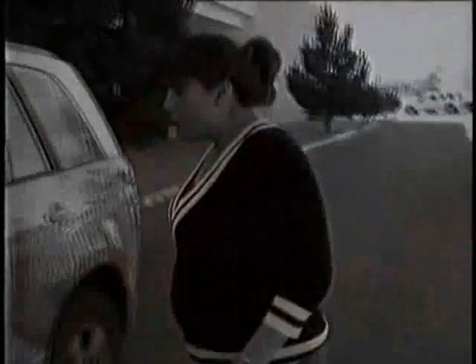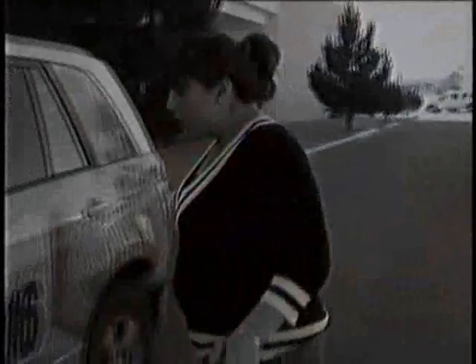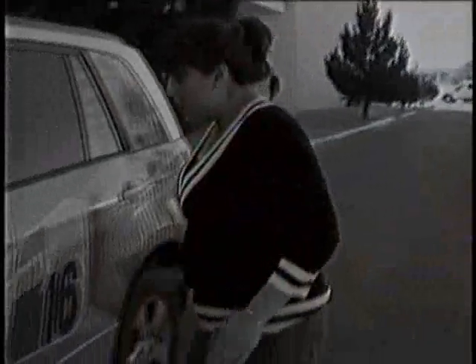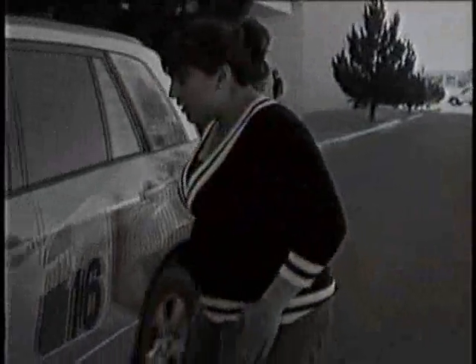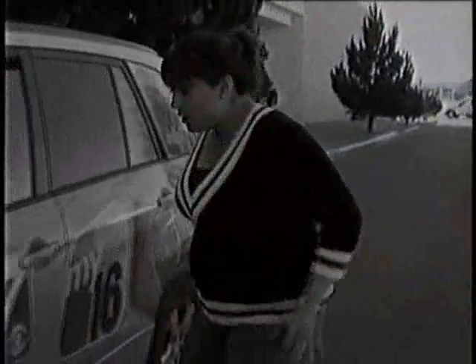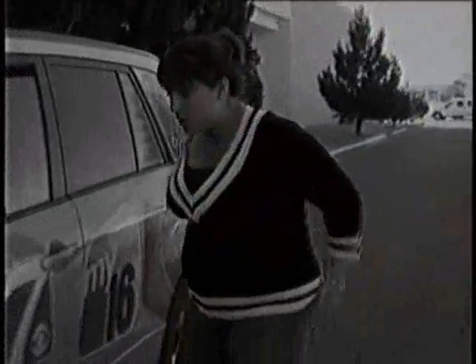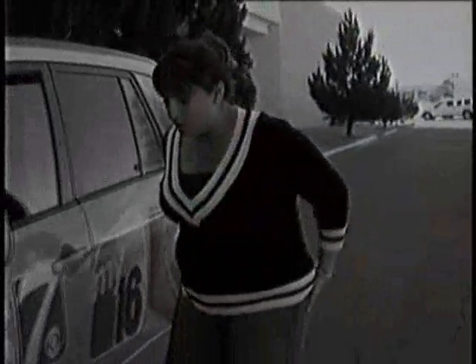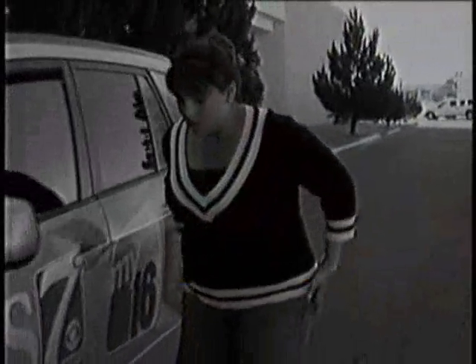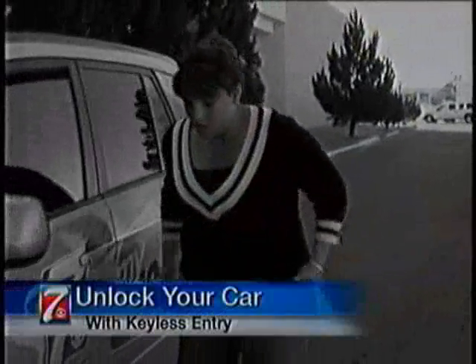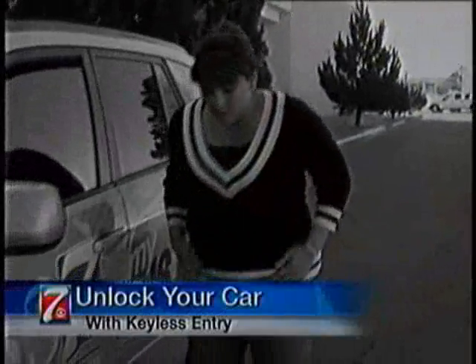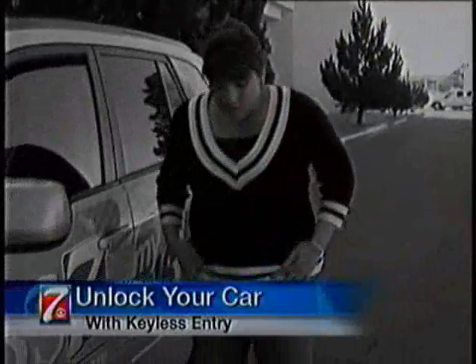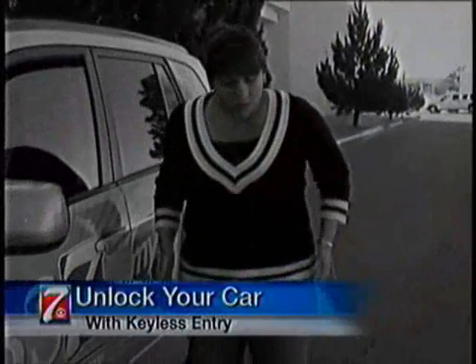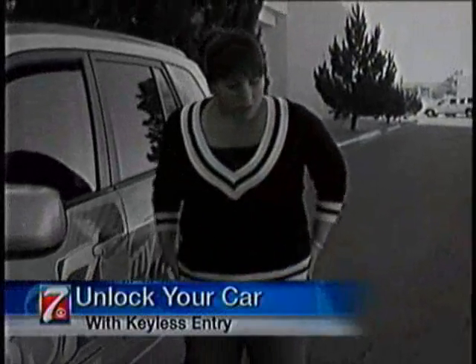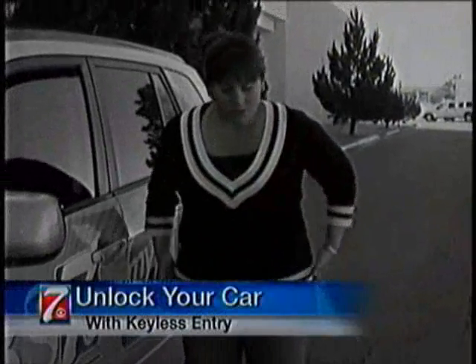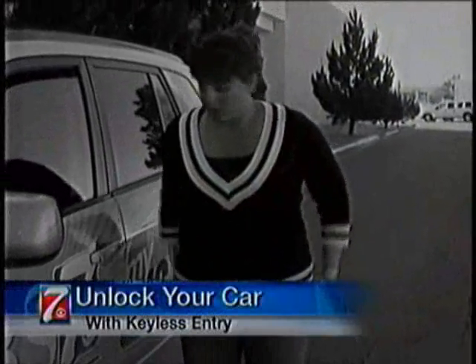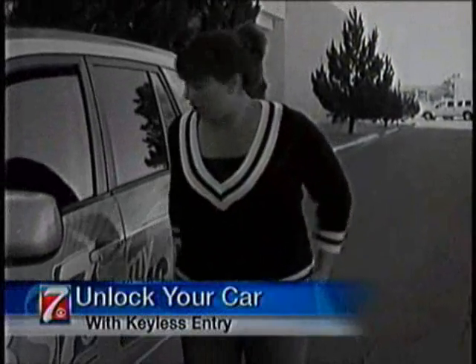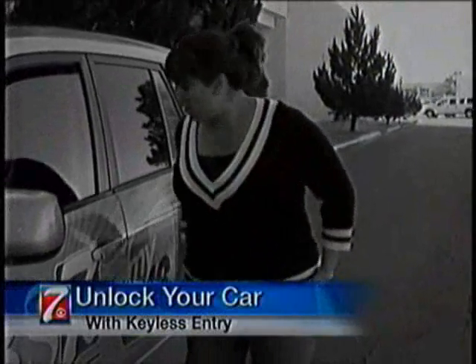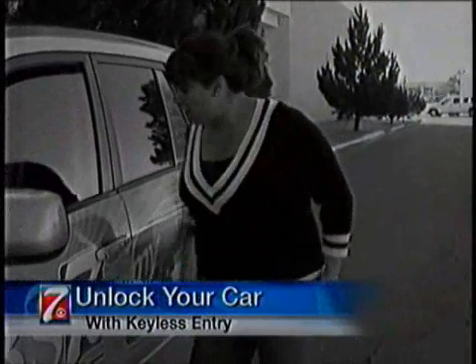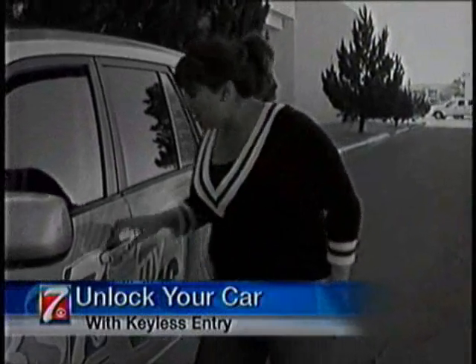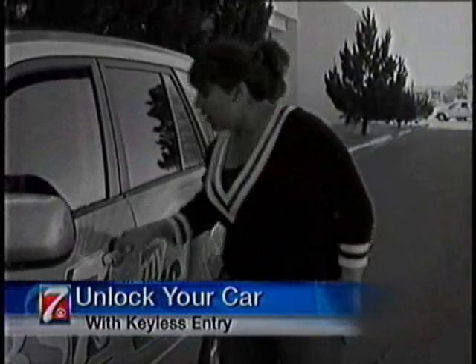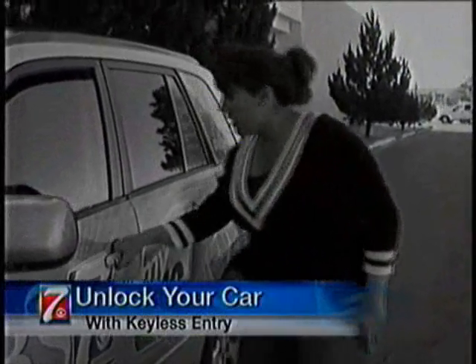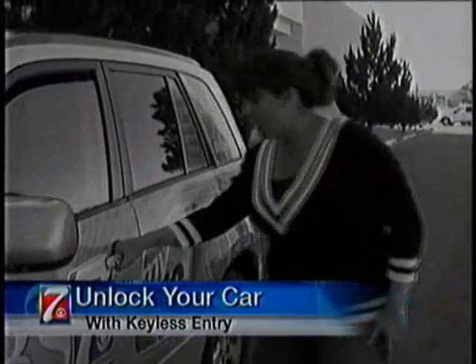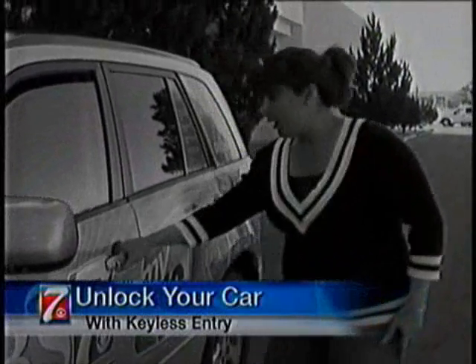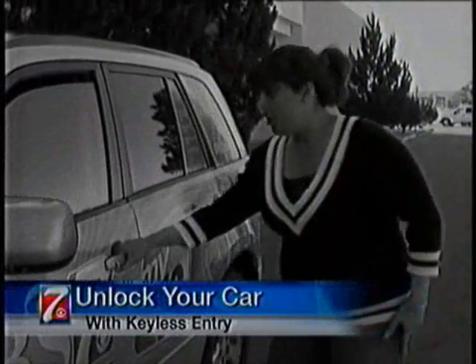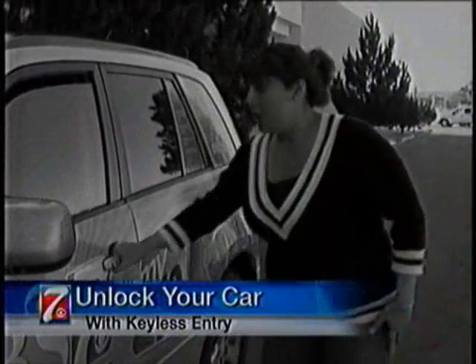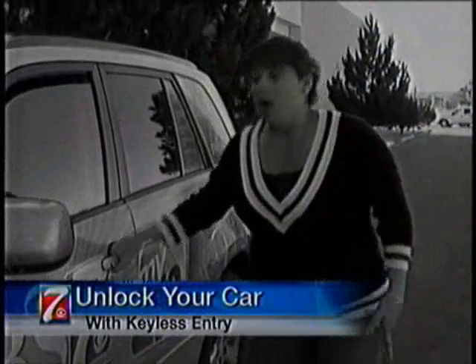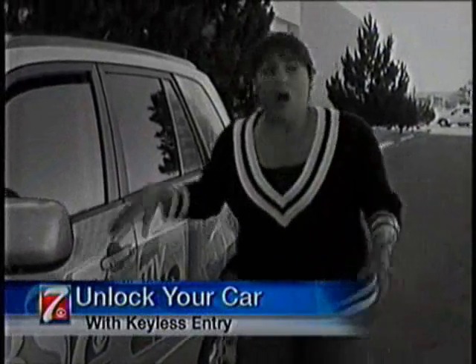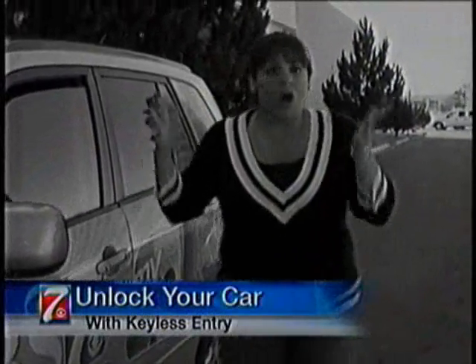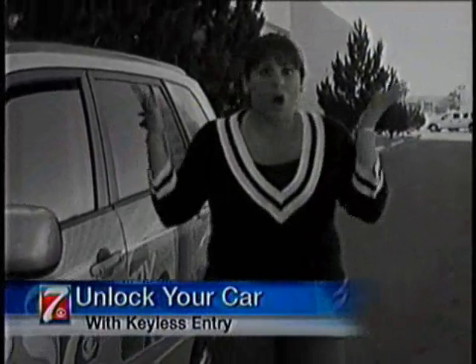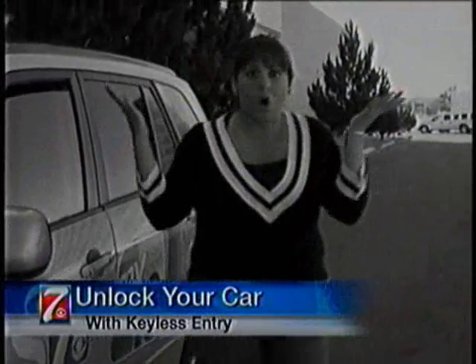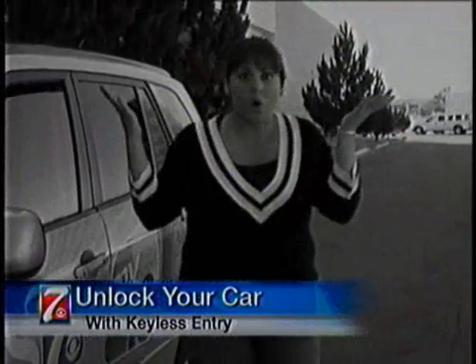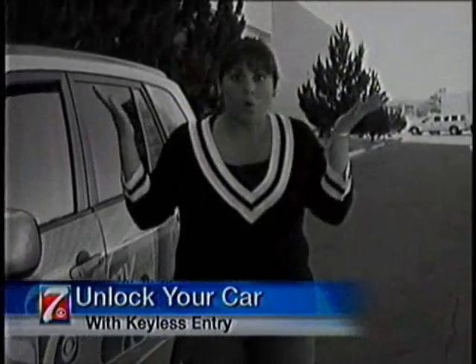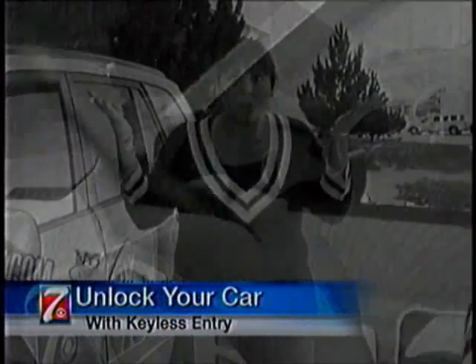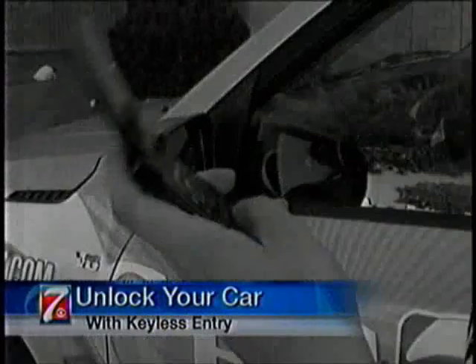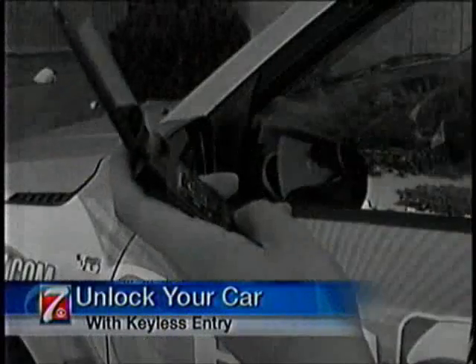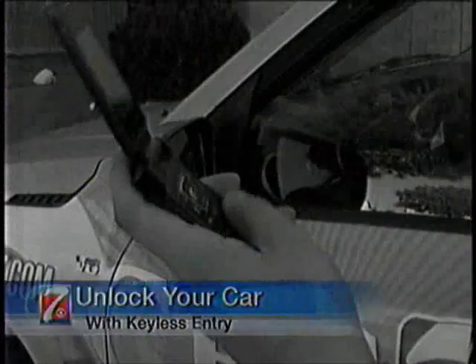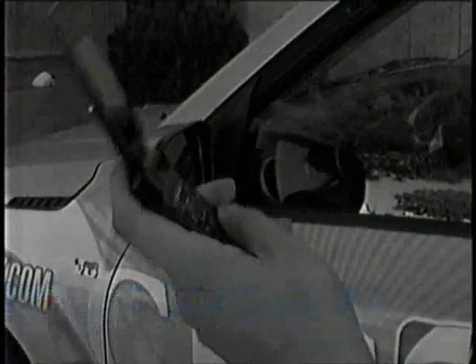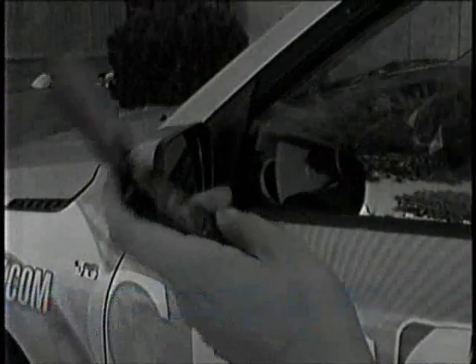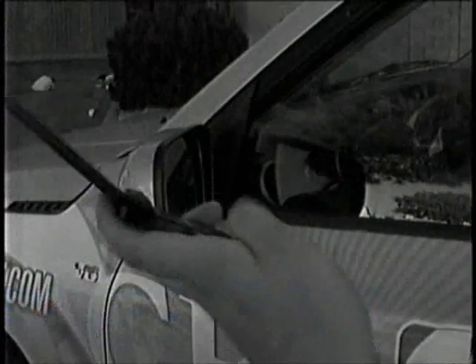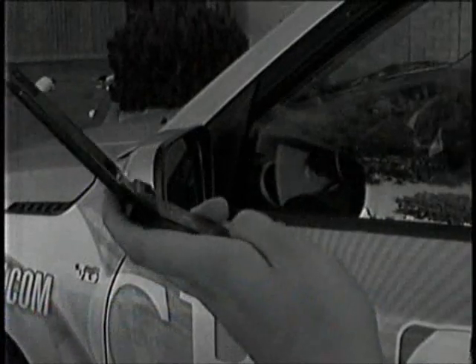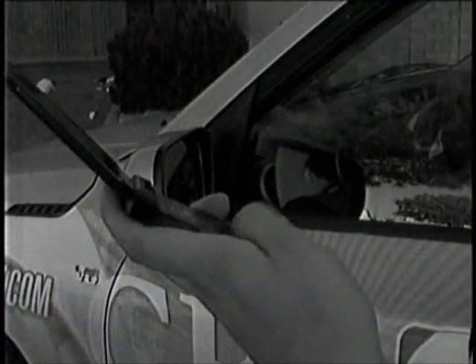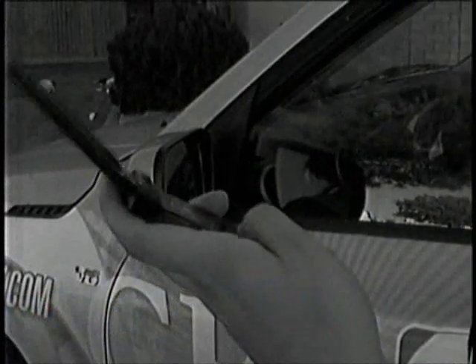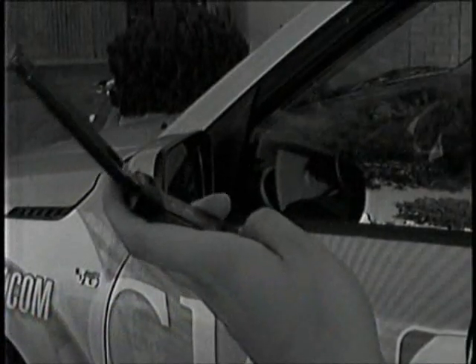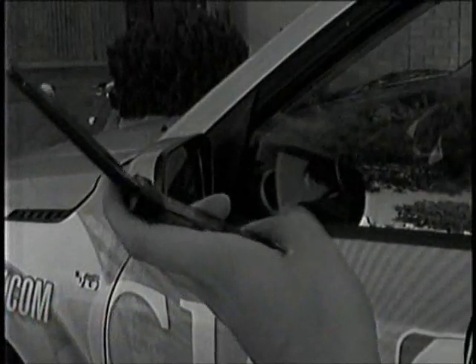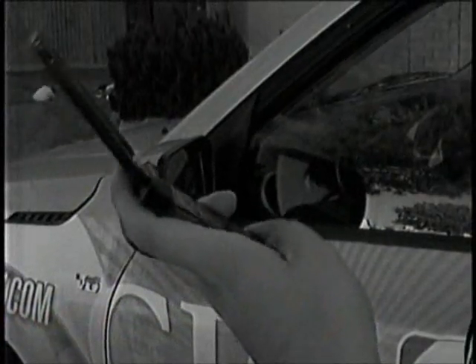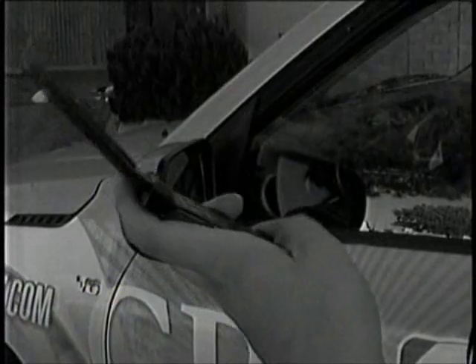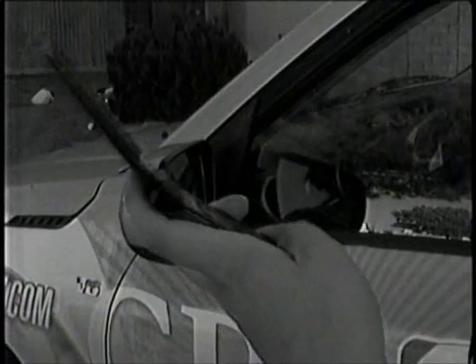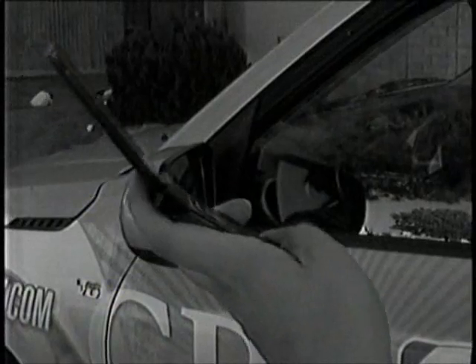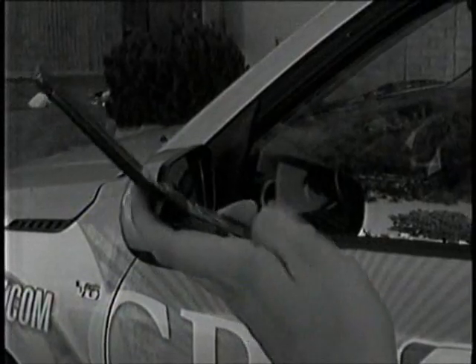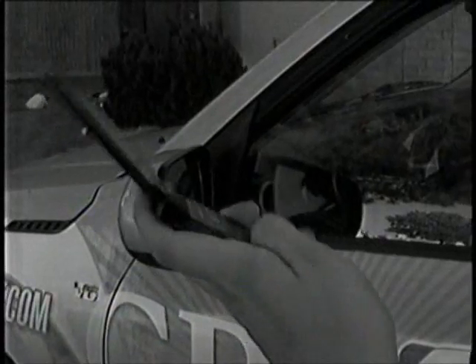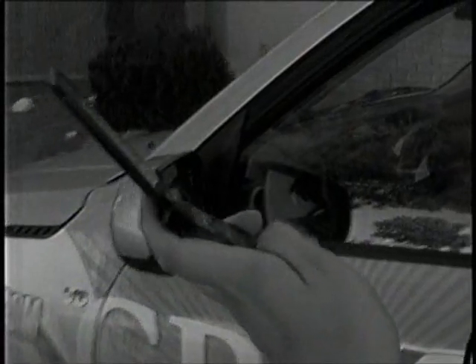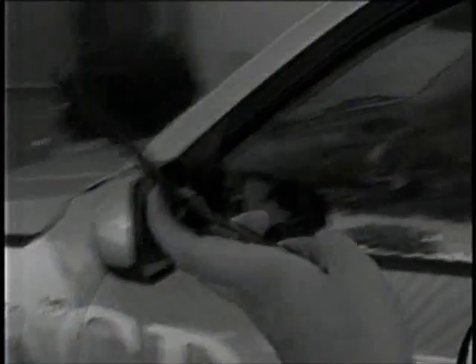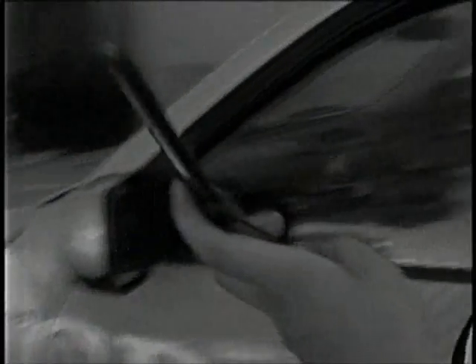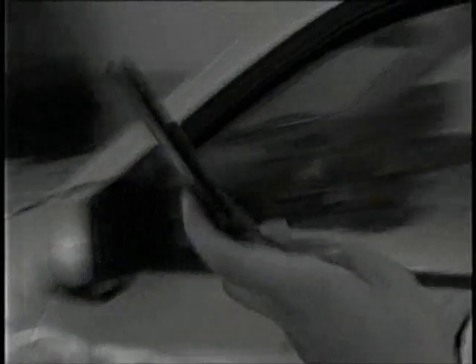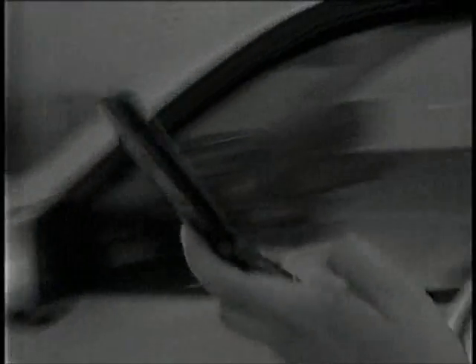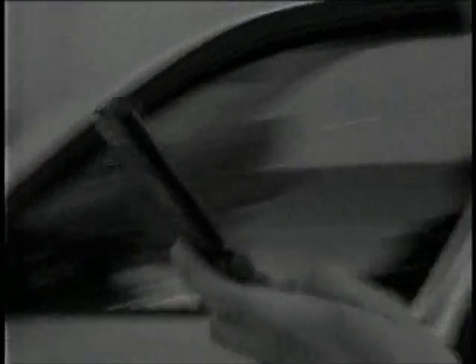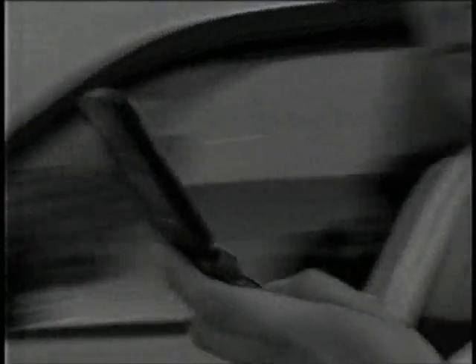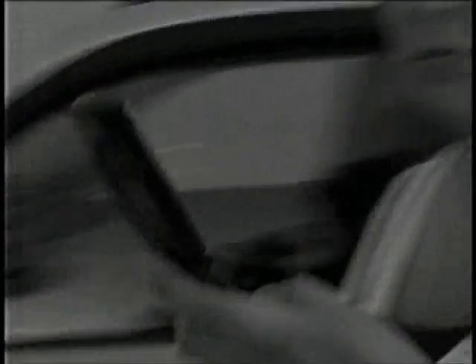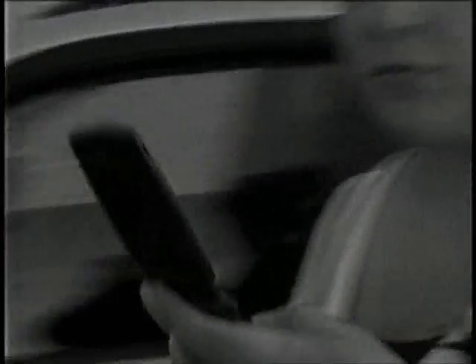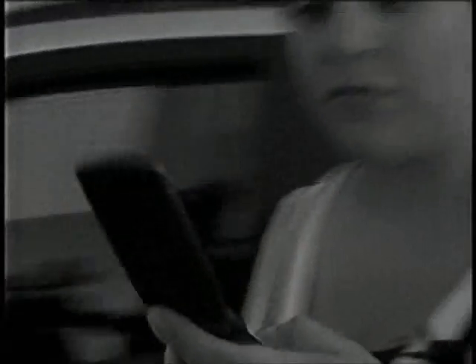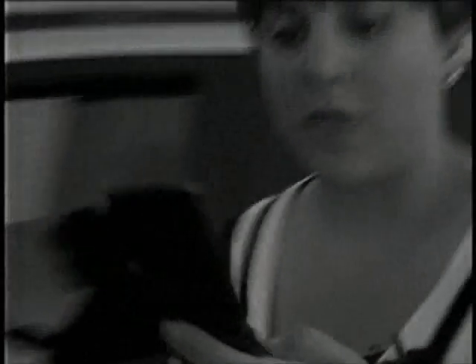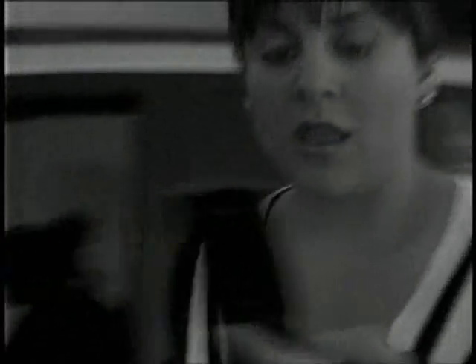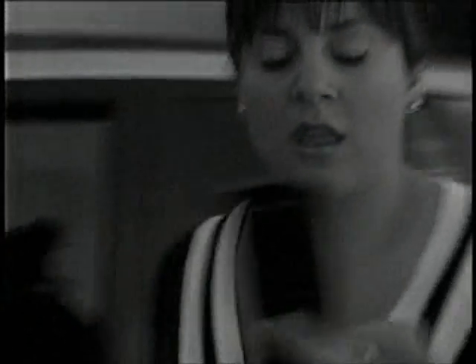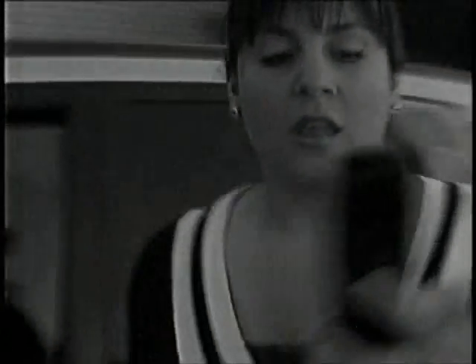We've all done it at least once — locked our keys in our car. Well, if you have a remote keyless entry, try this one at home.